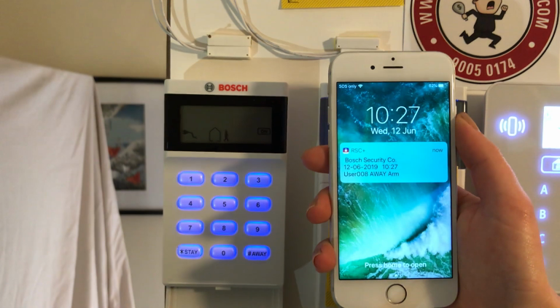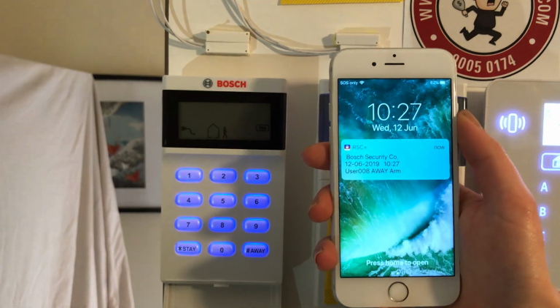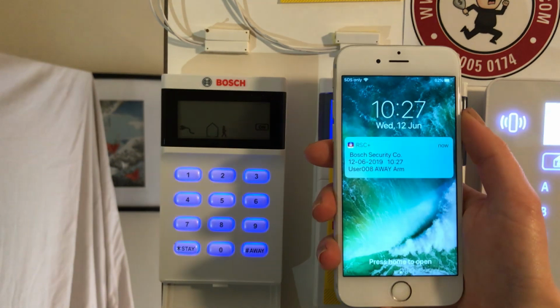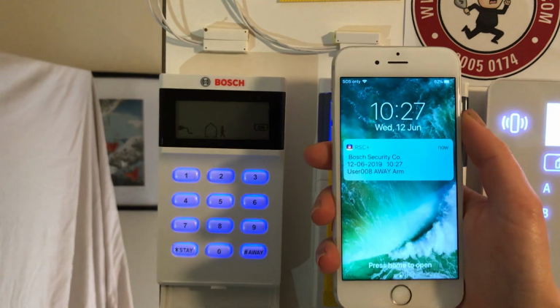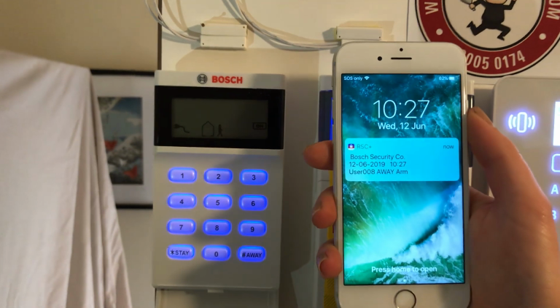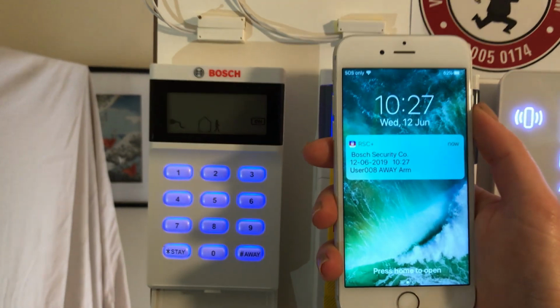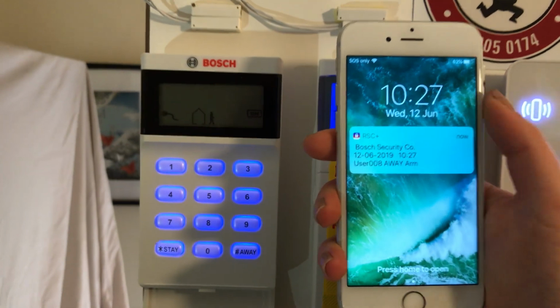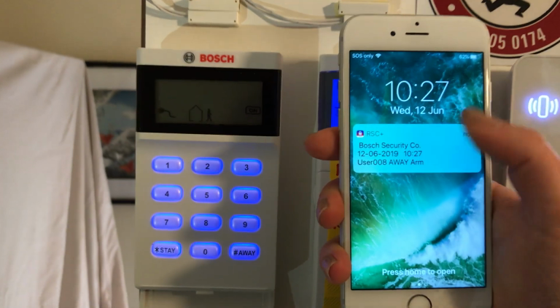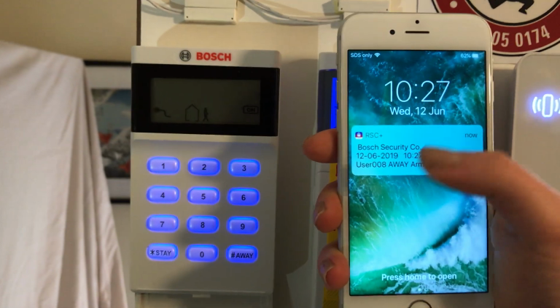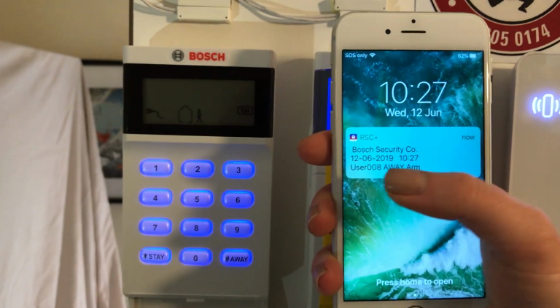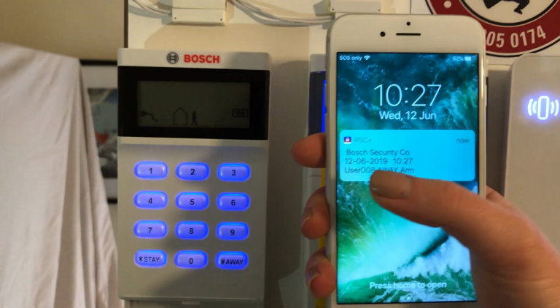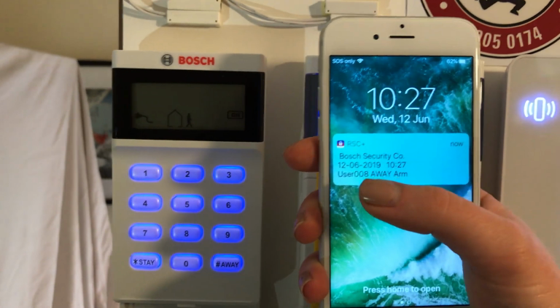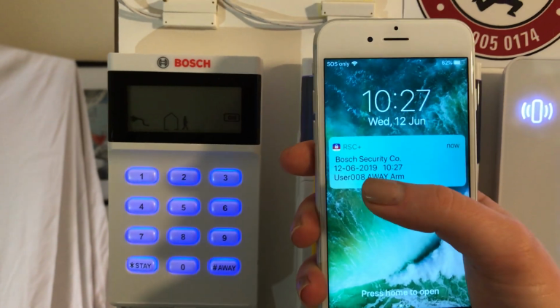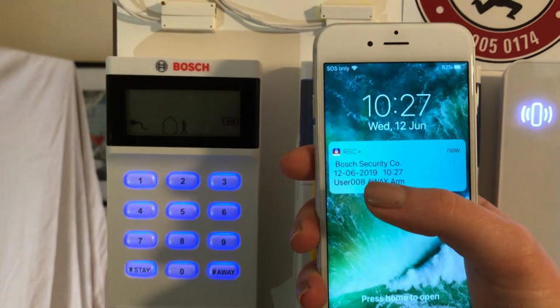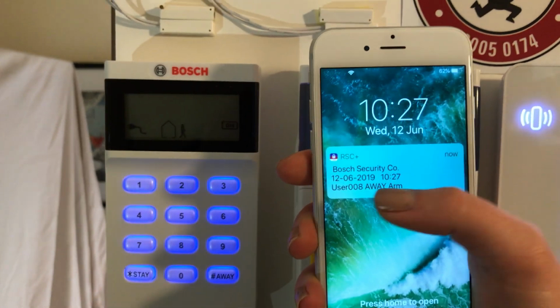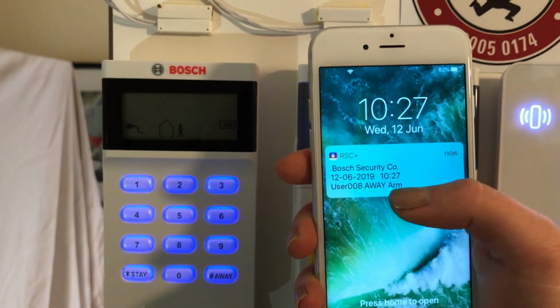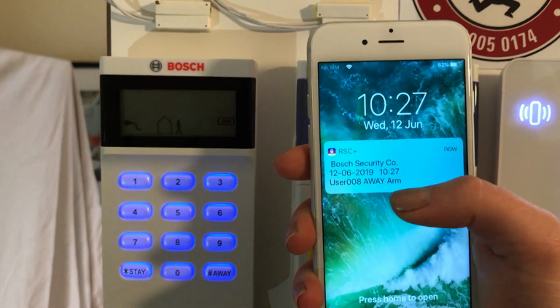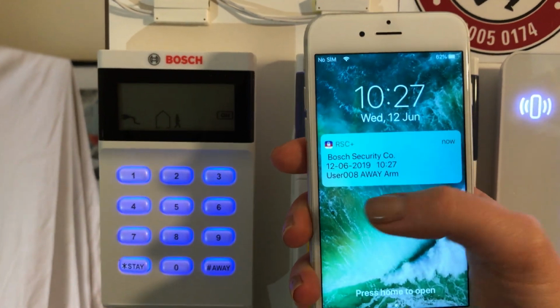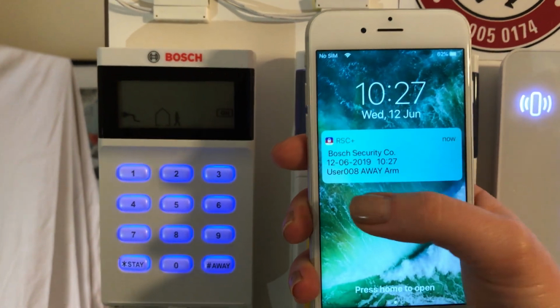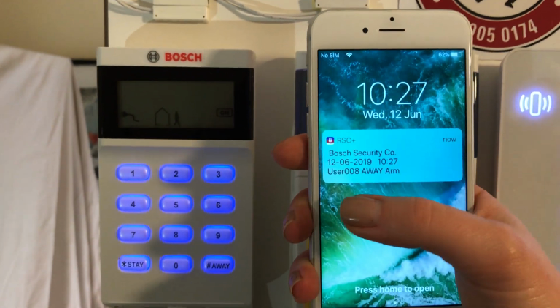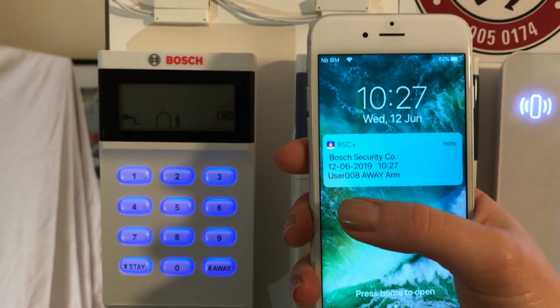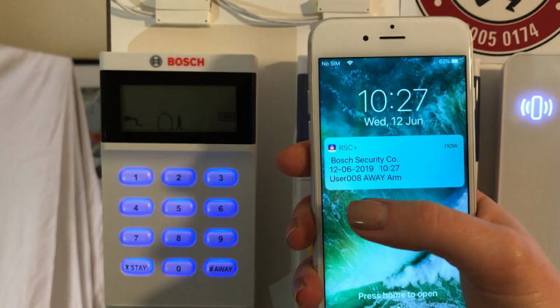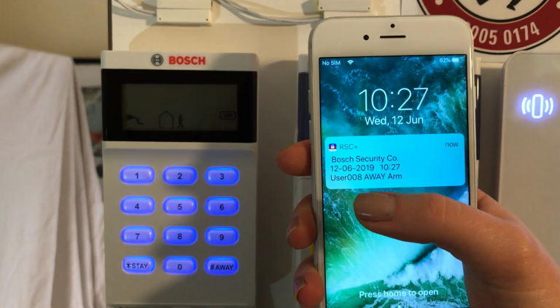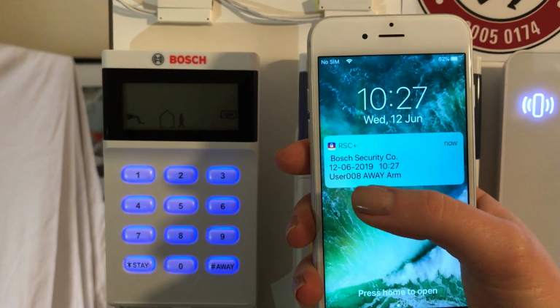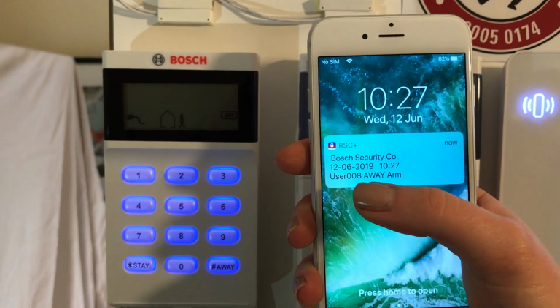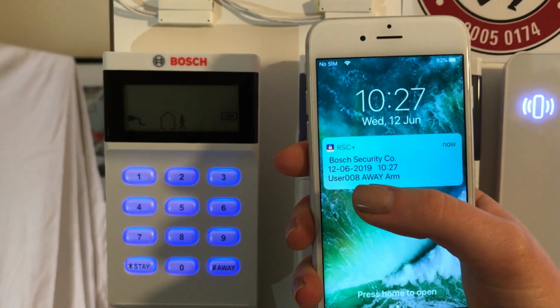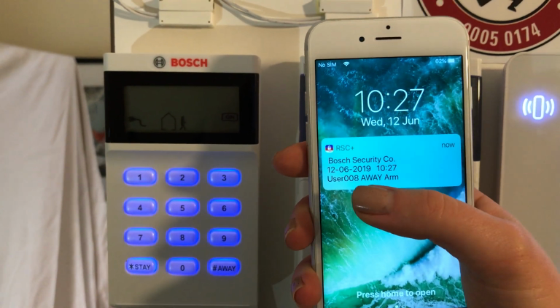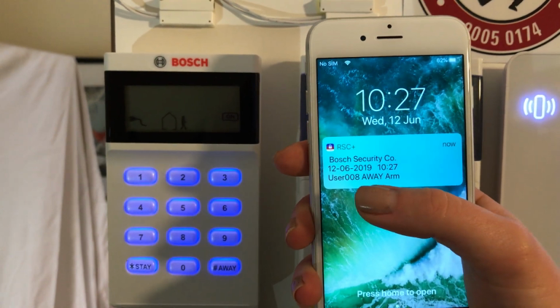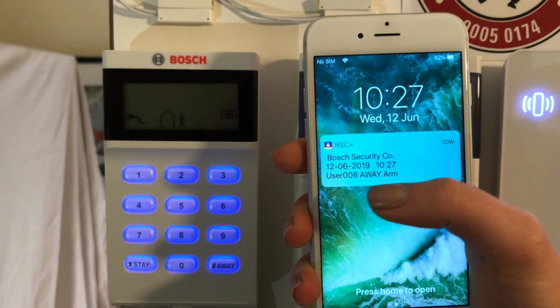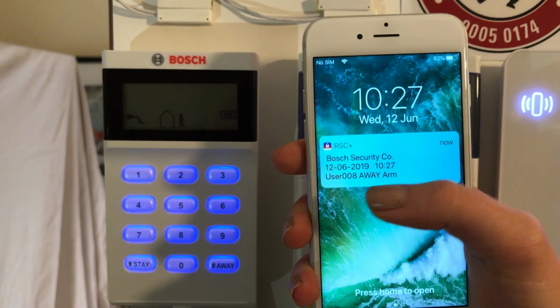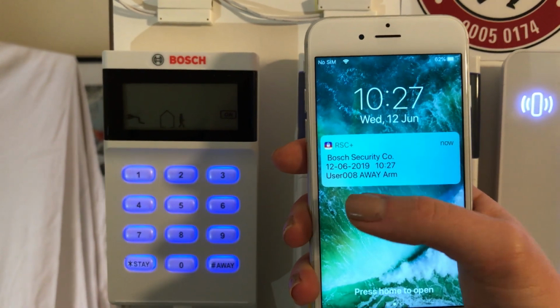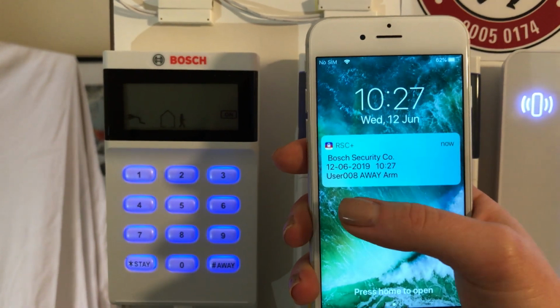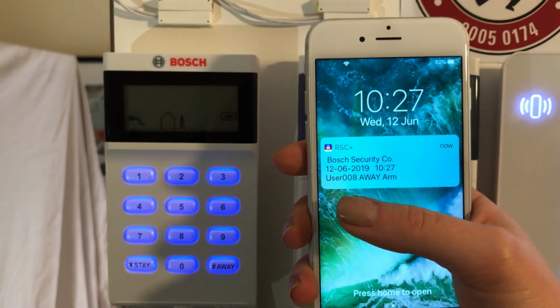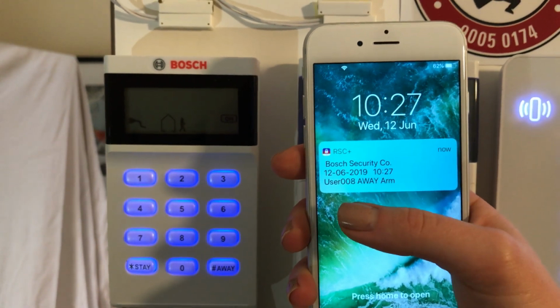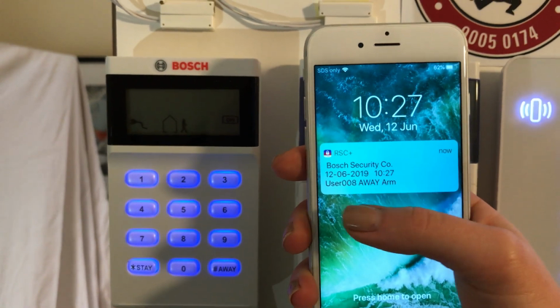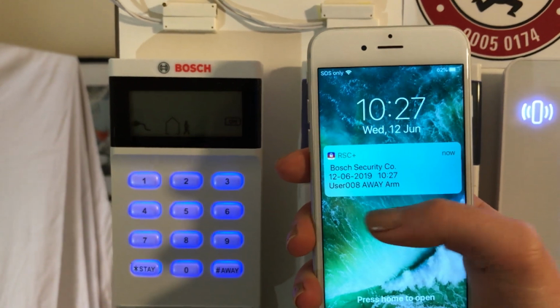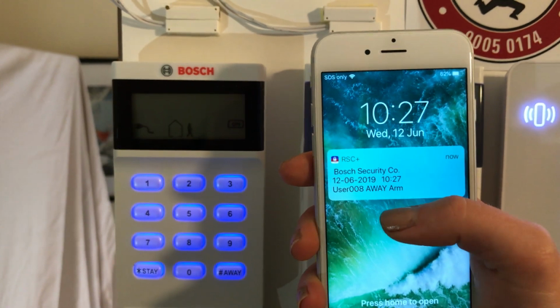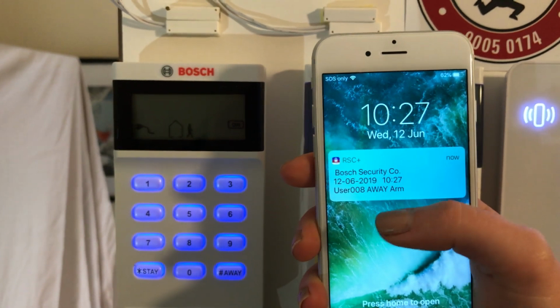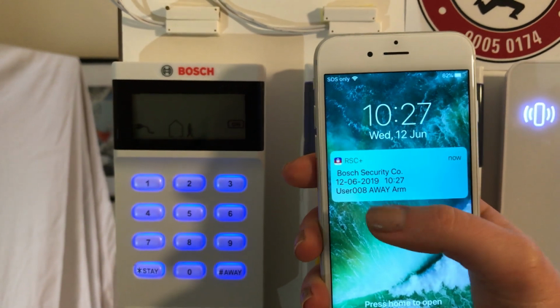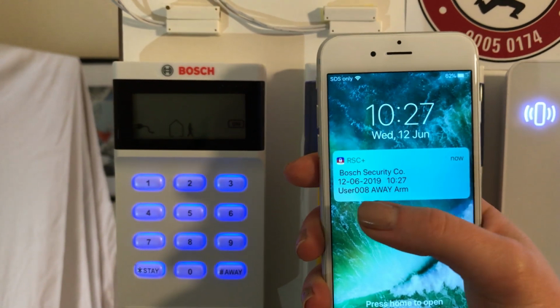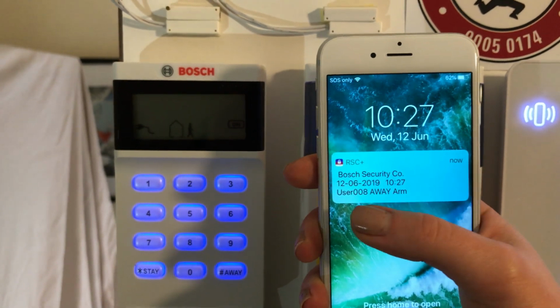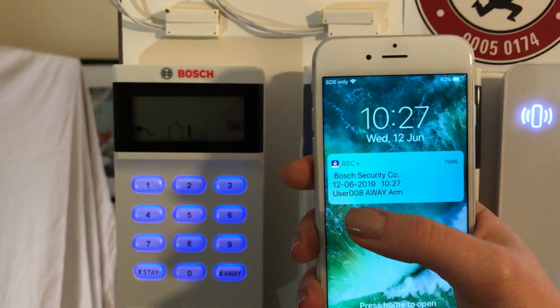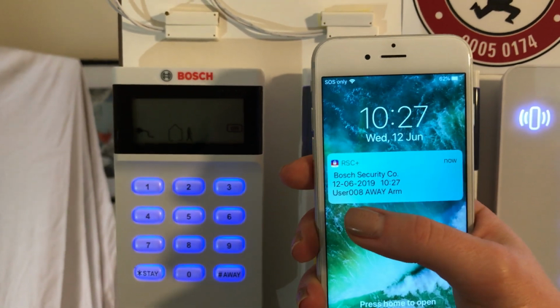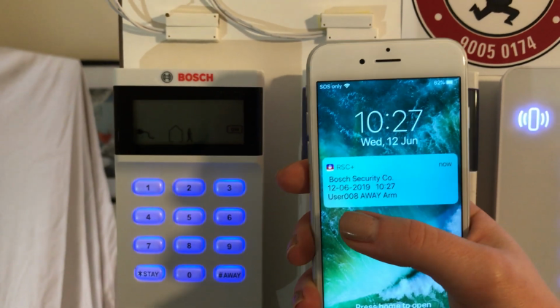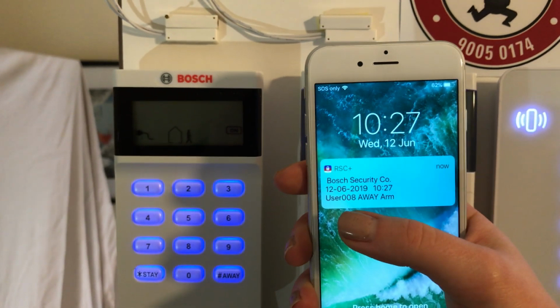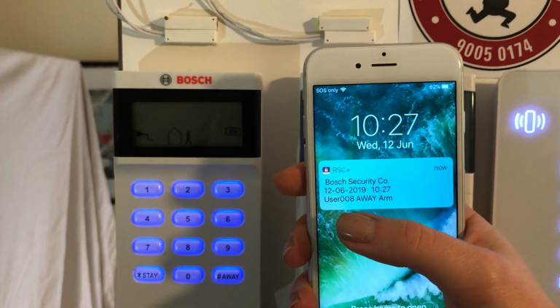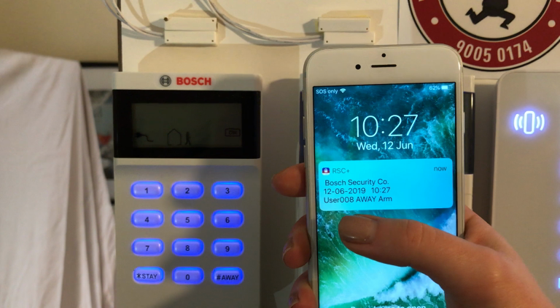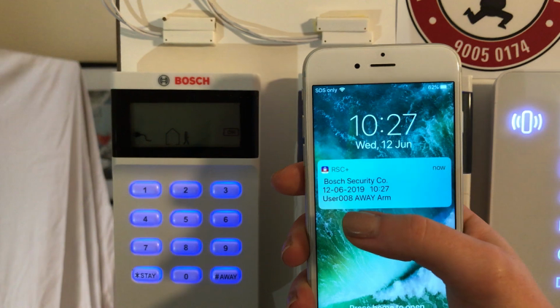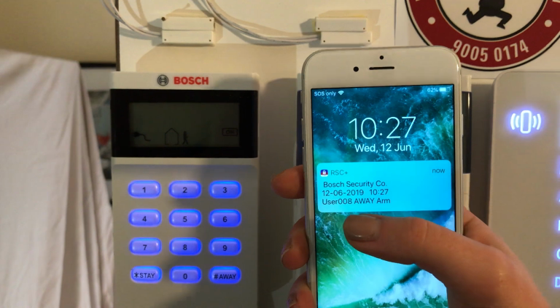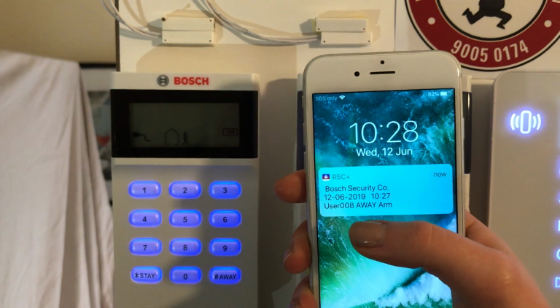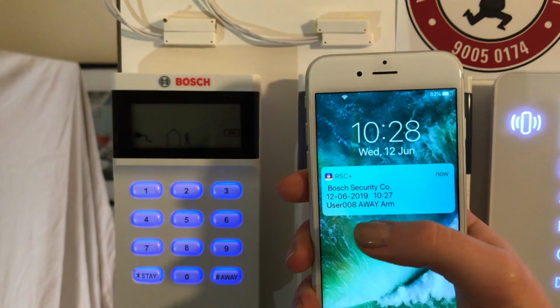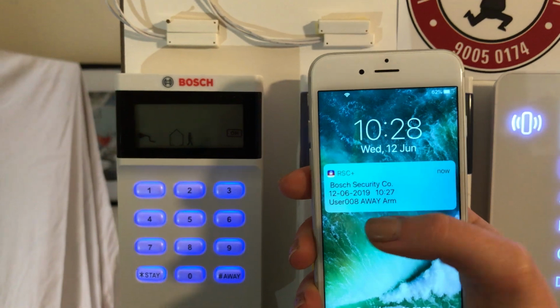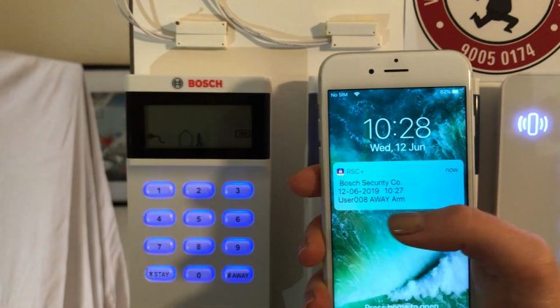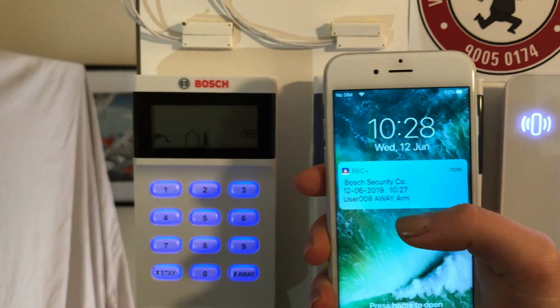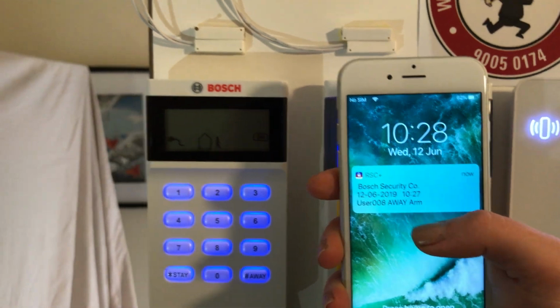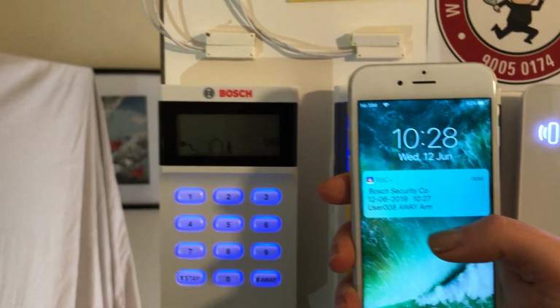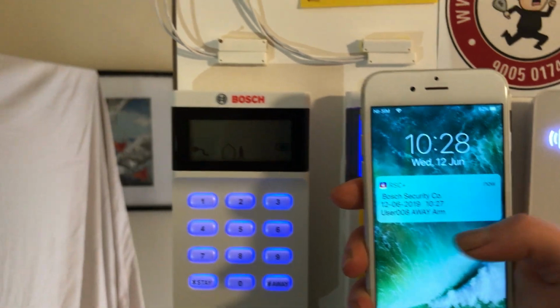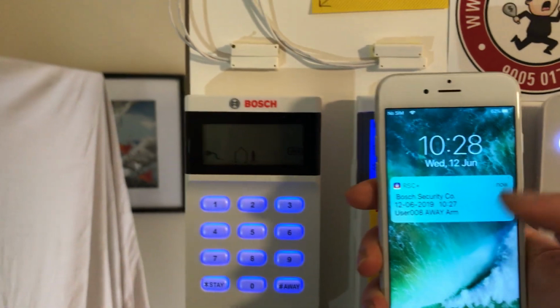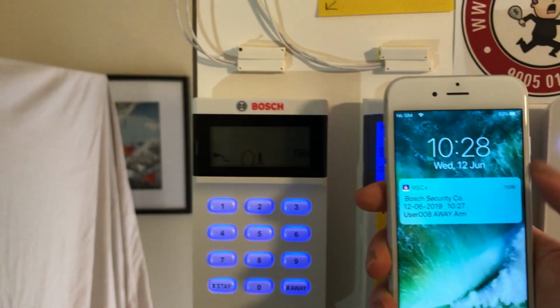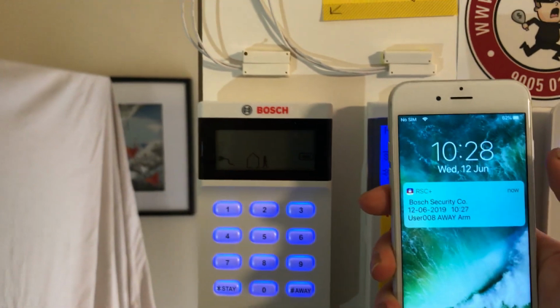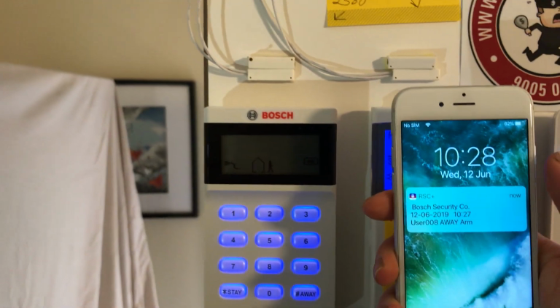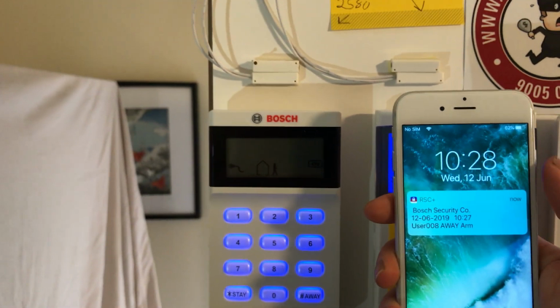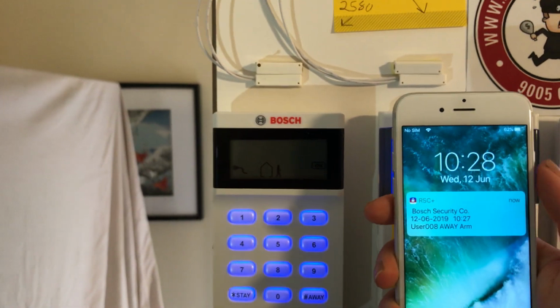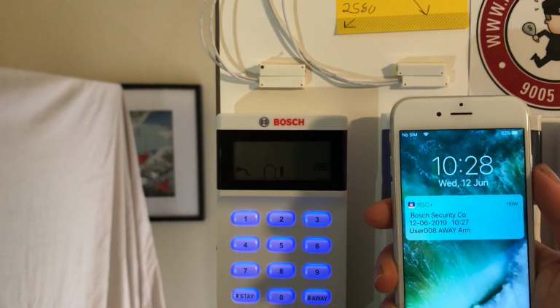There we go. So Bosch Security Company — we've got the time and the date and it's saying the system was armed by user 8.